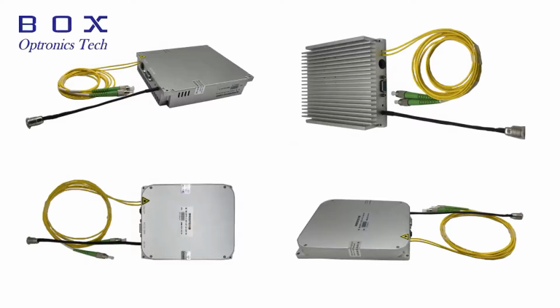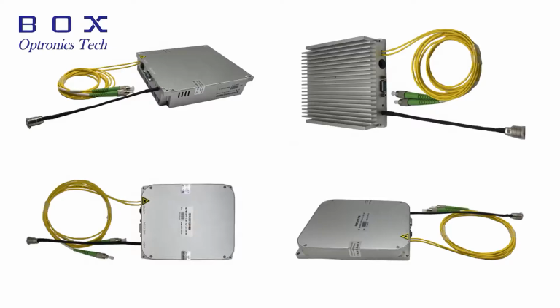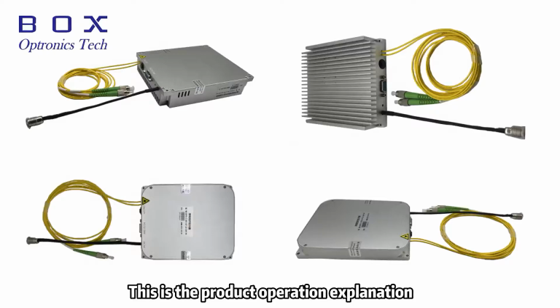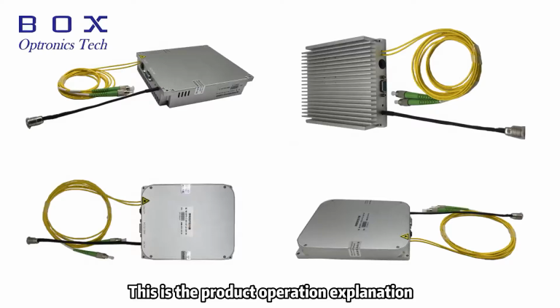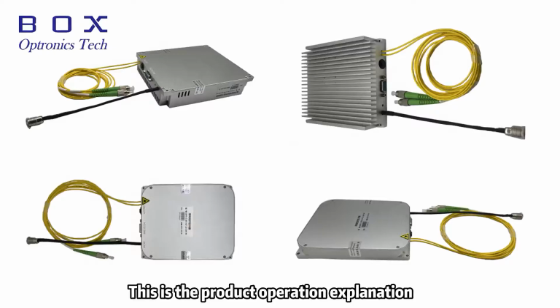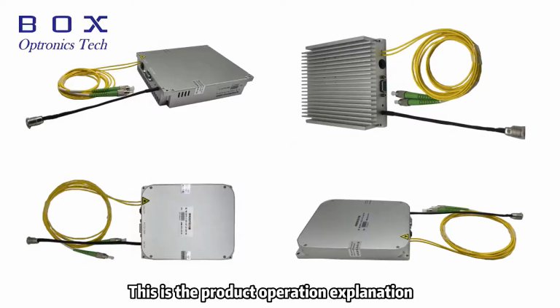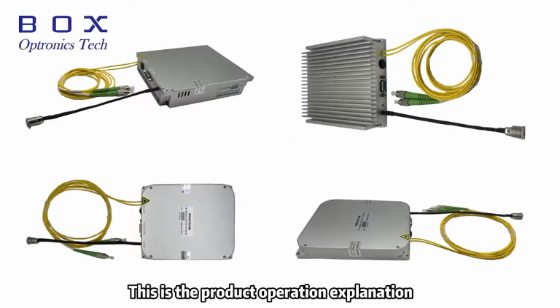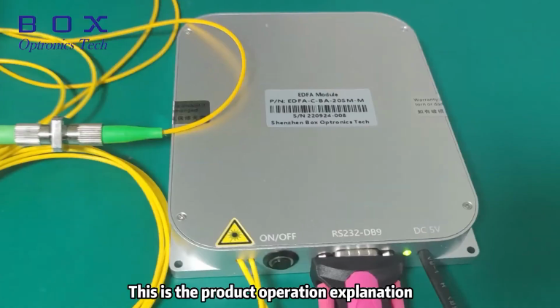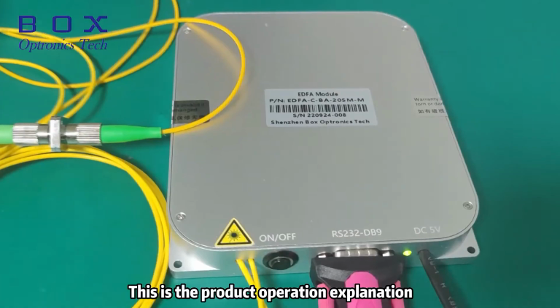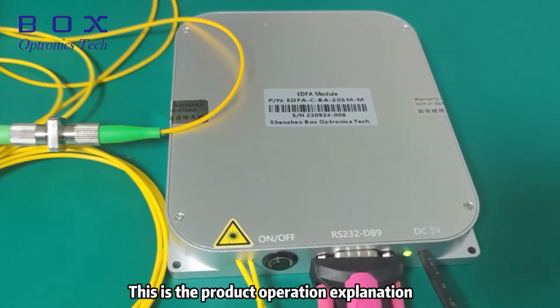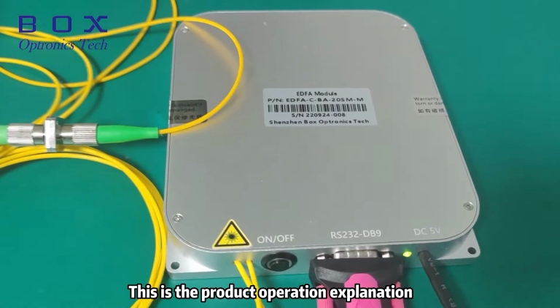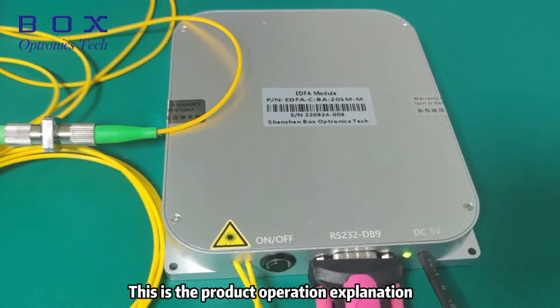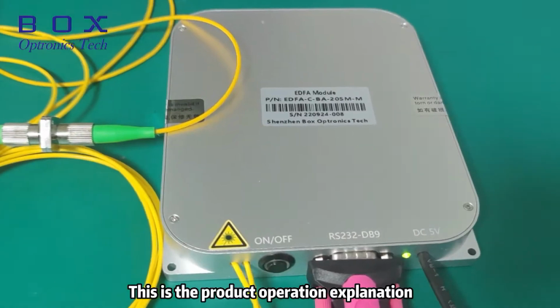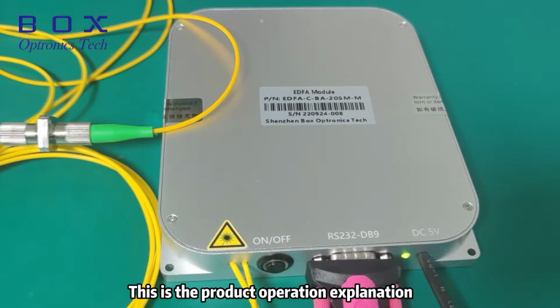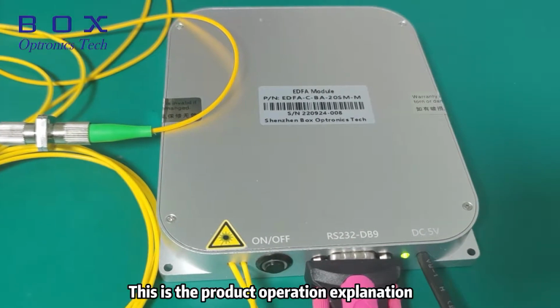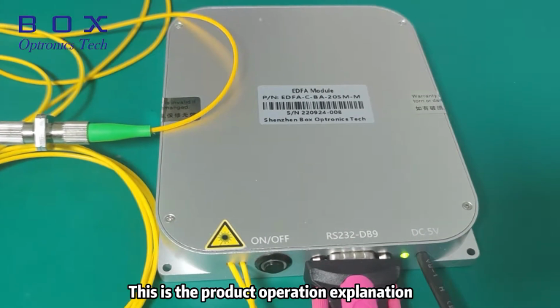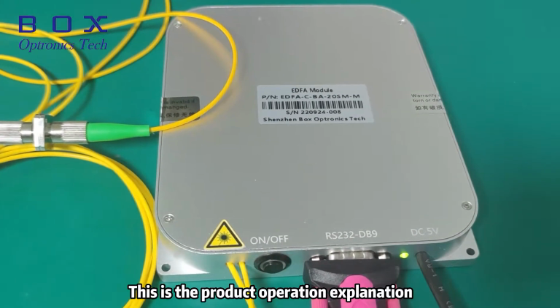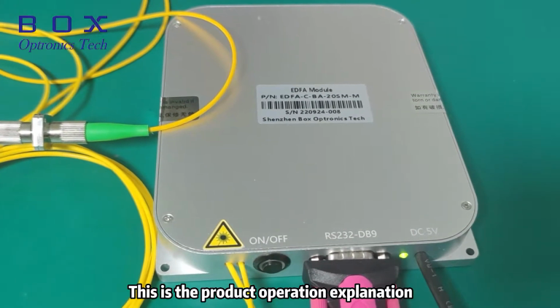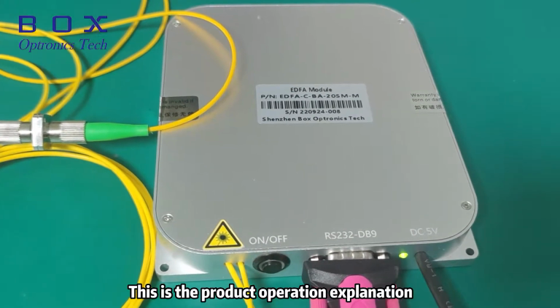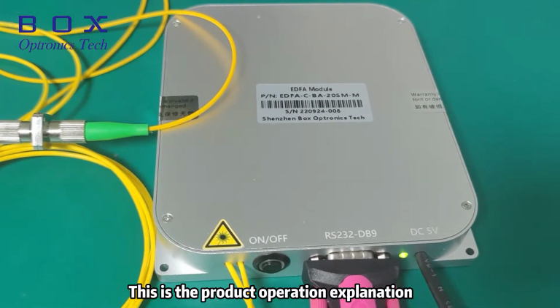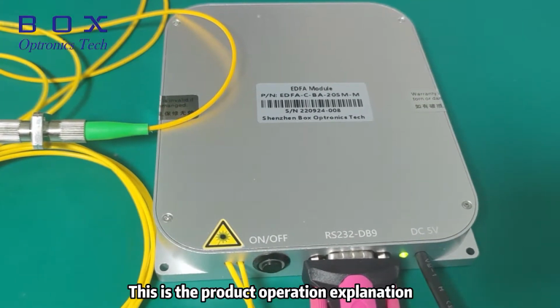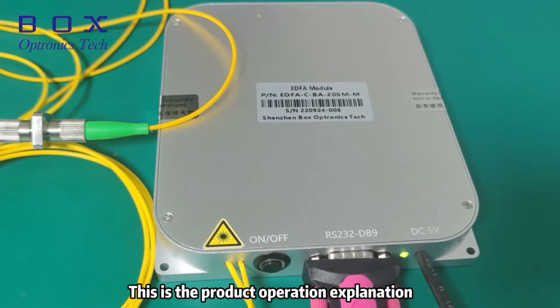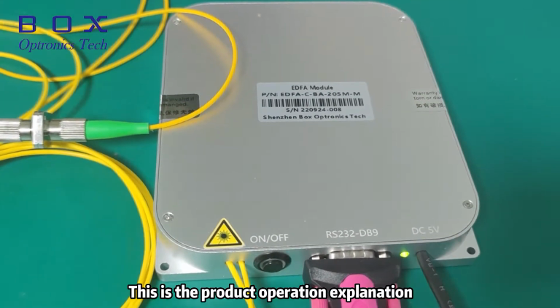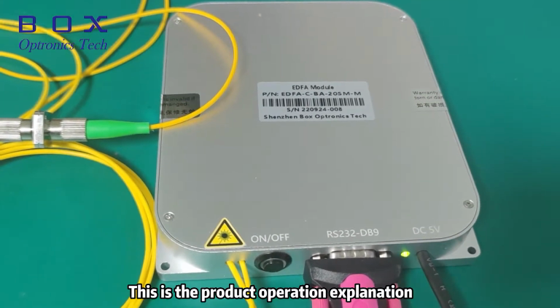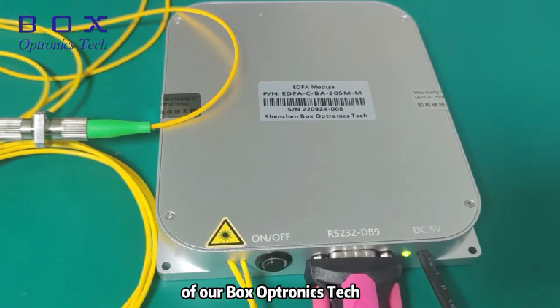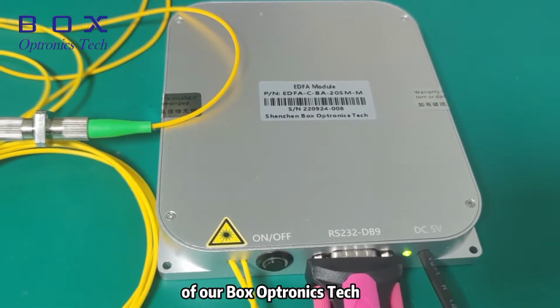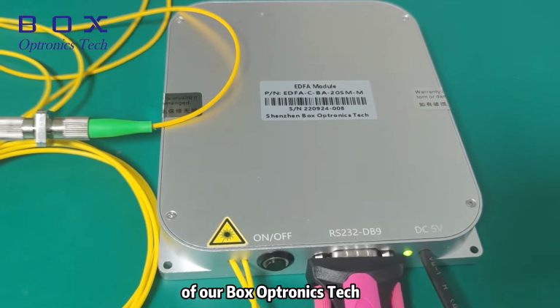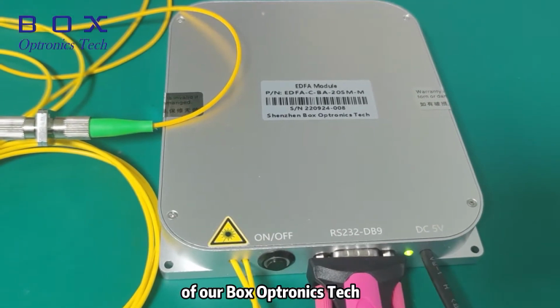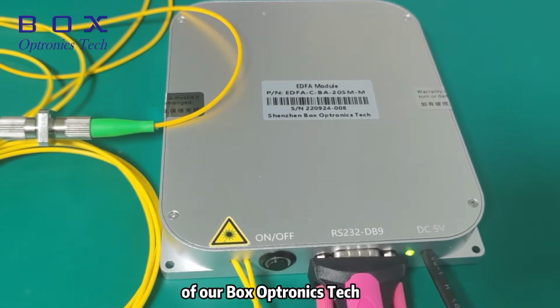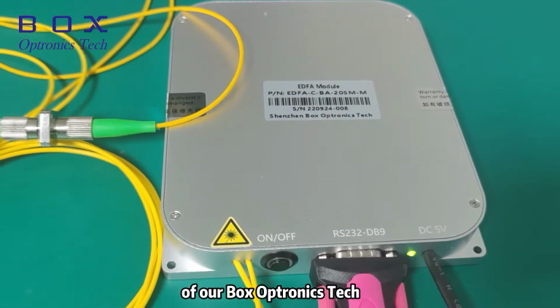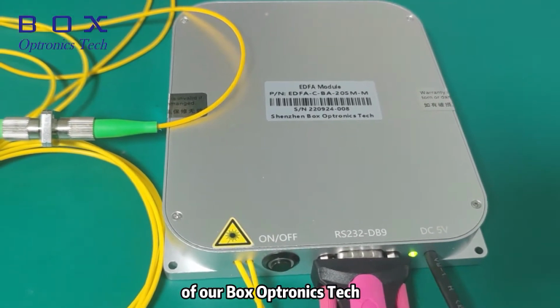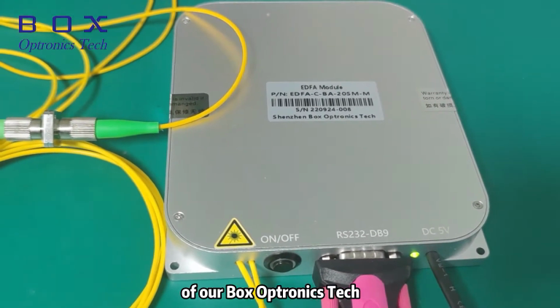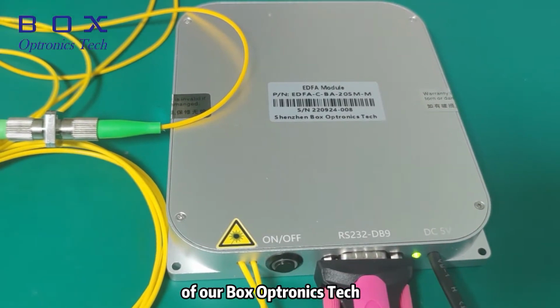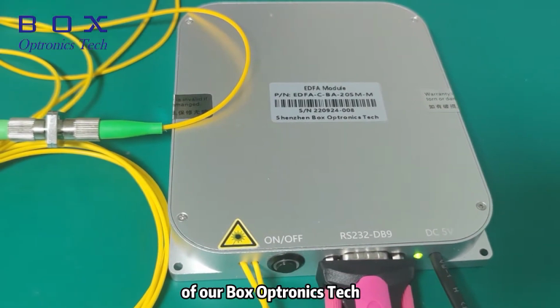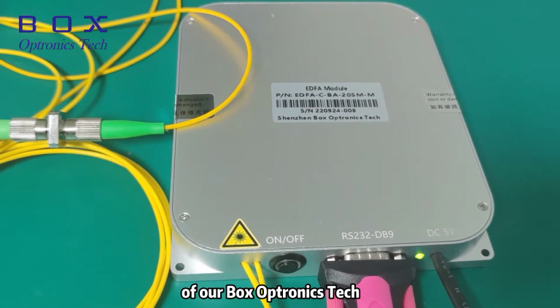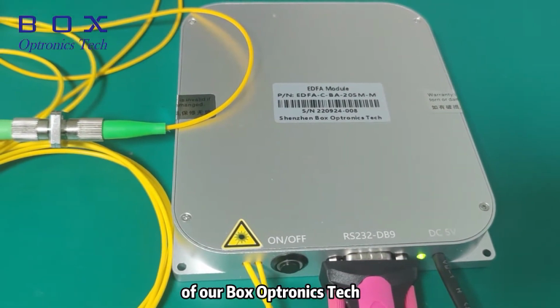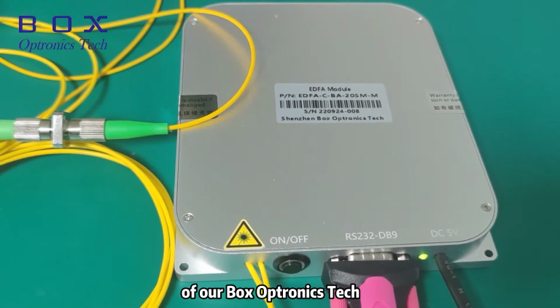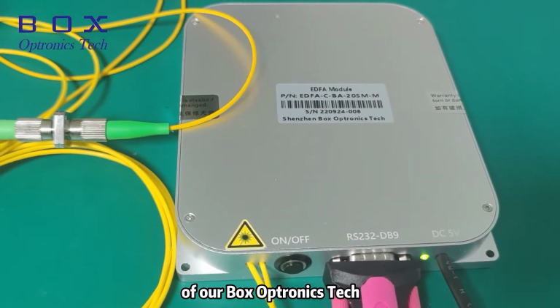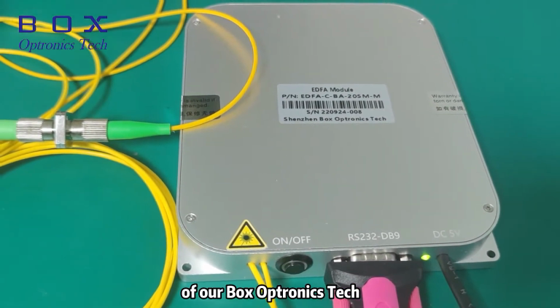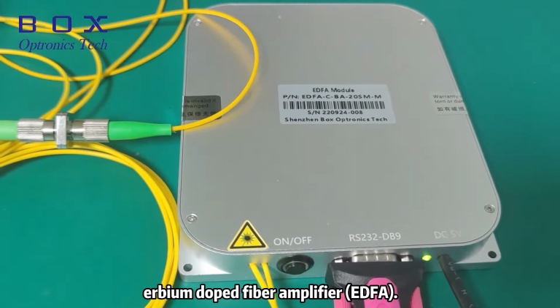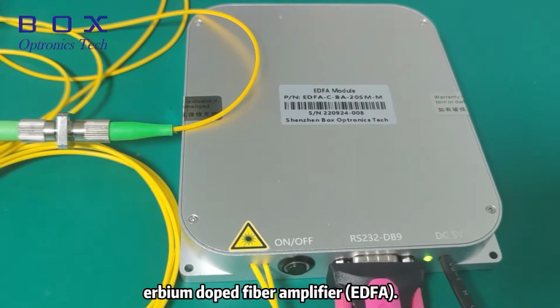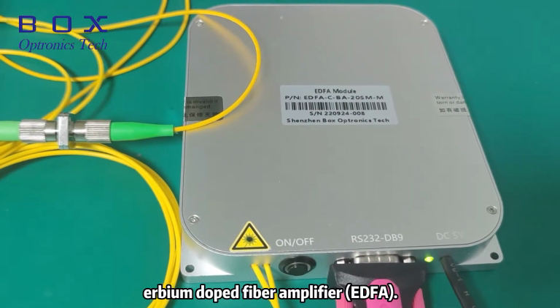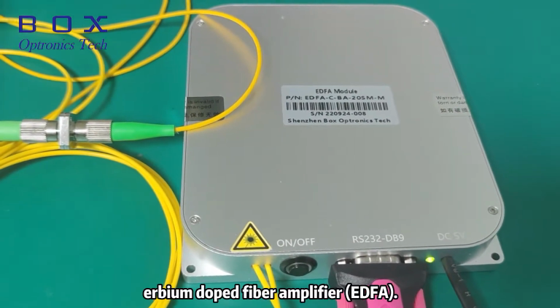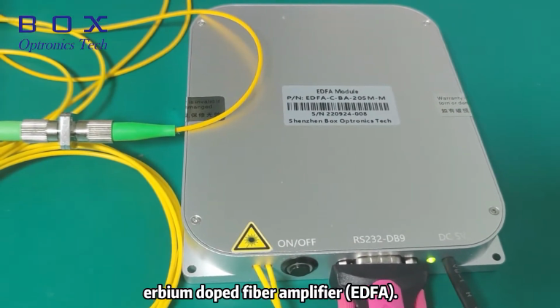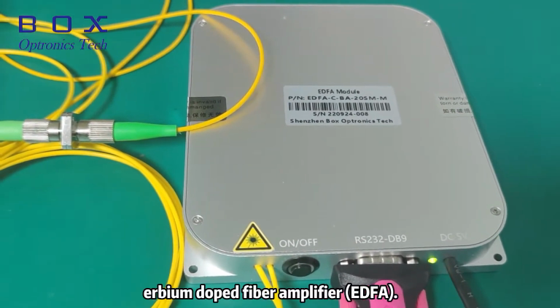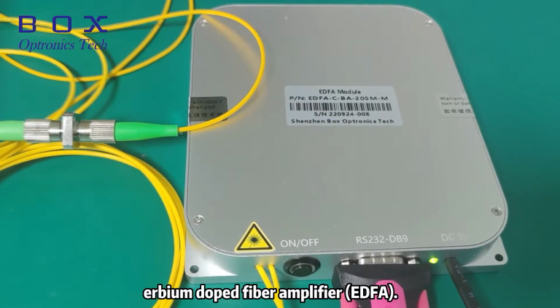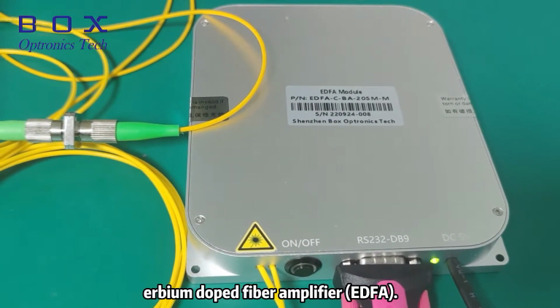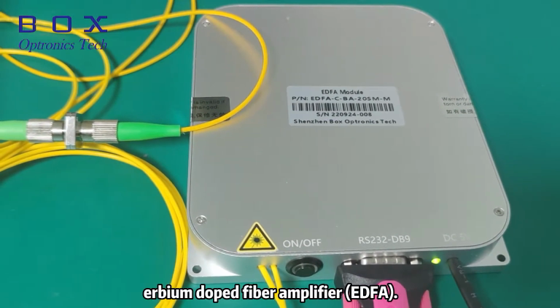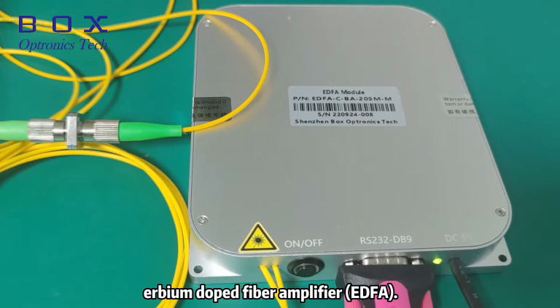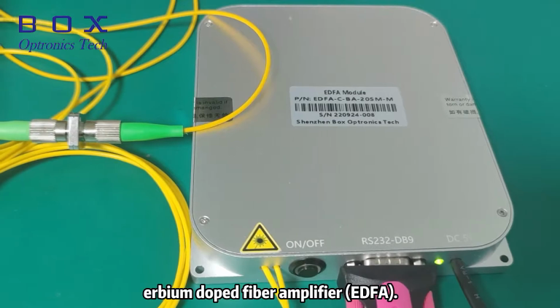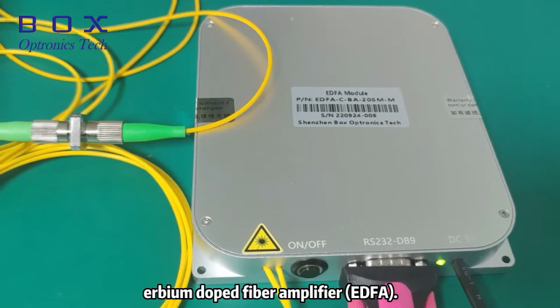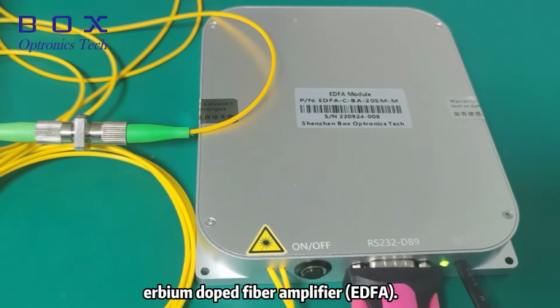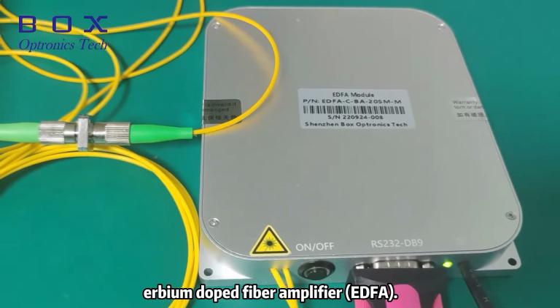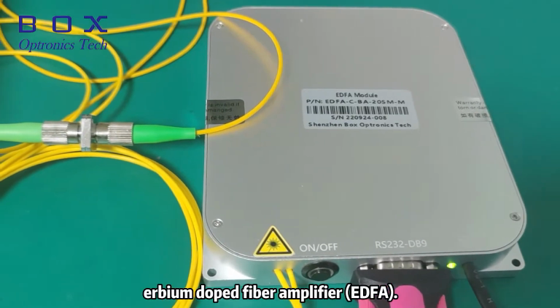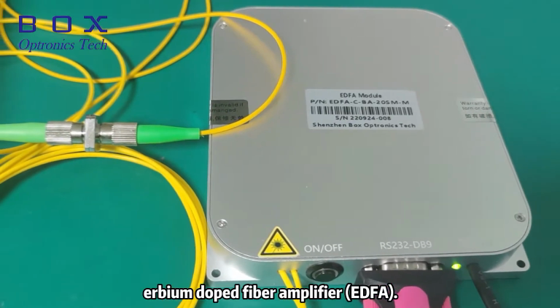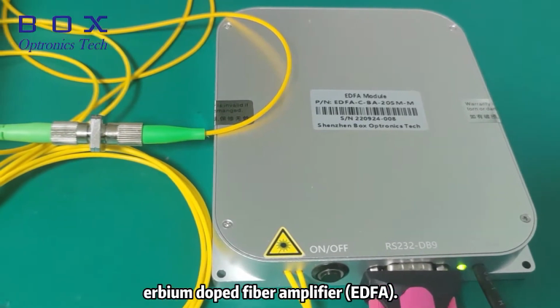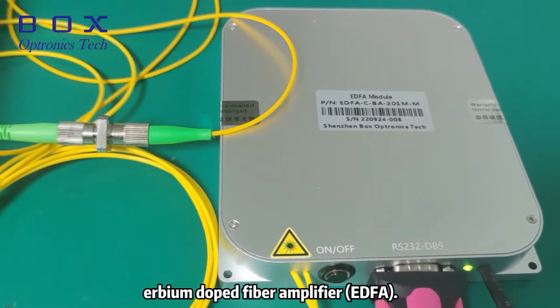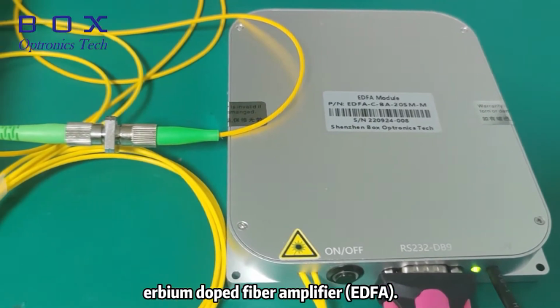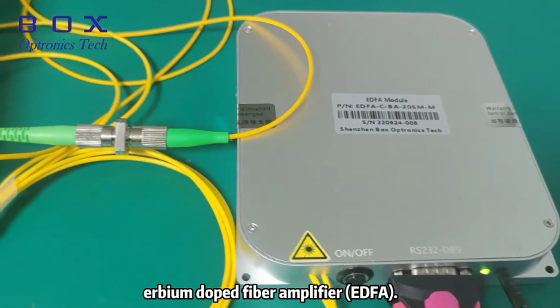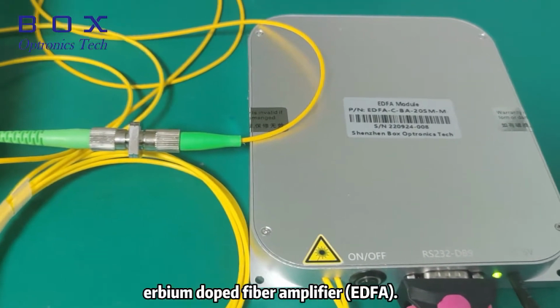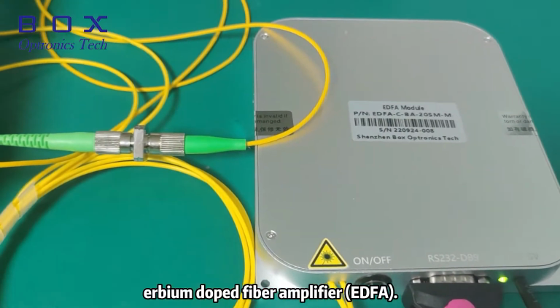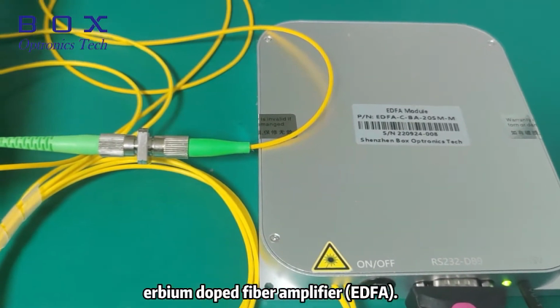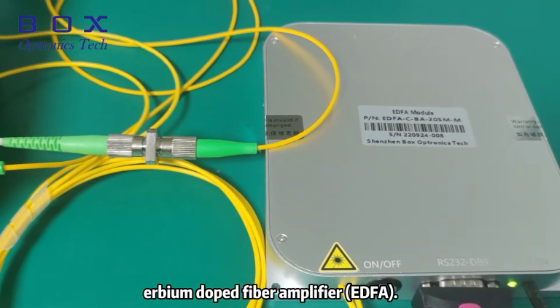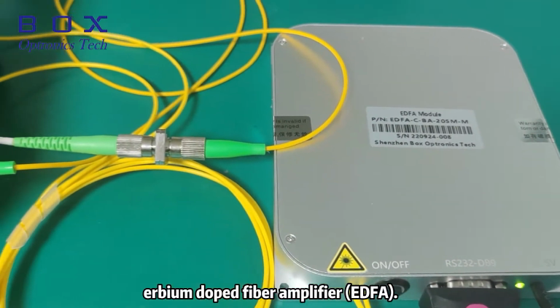This is the product operation explanation of our BoxOptronics Tech Erbium Doped Fiber Amplifier, EDFA.